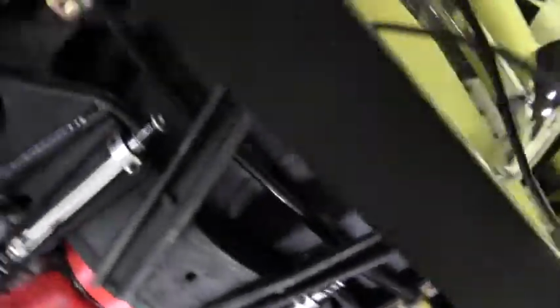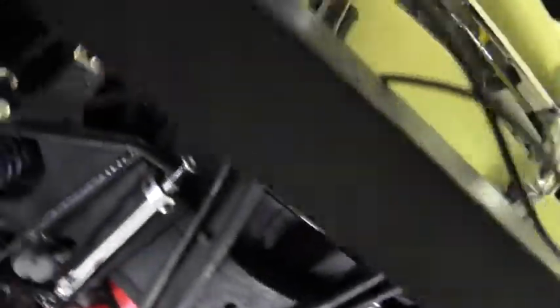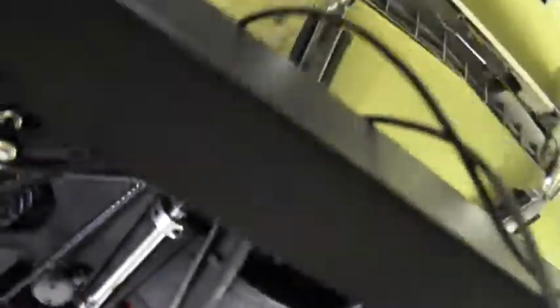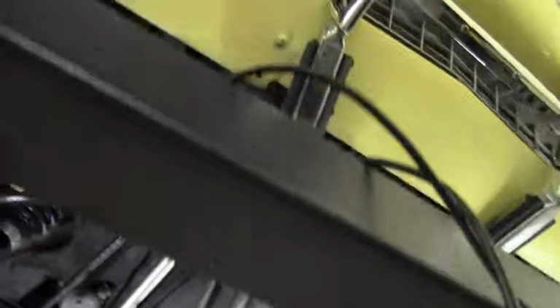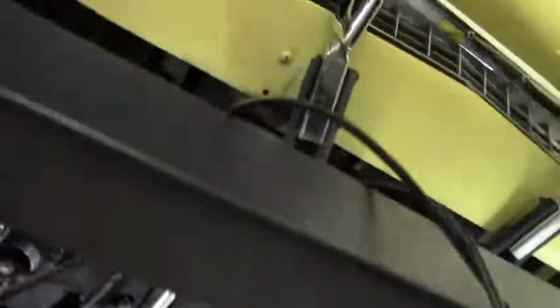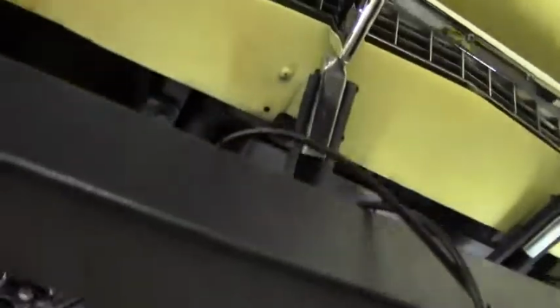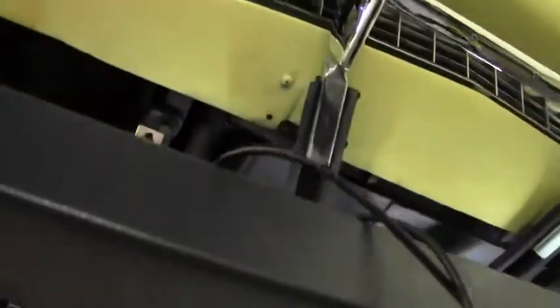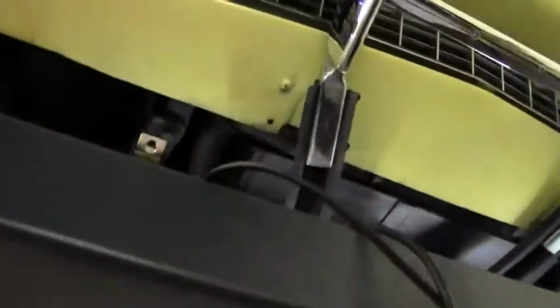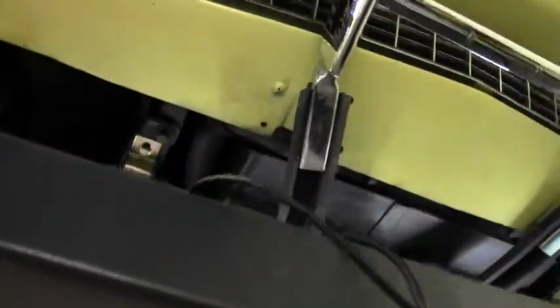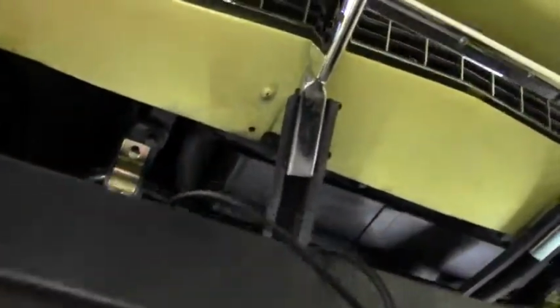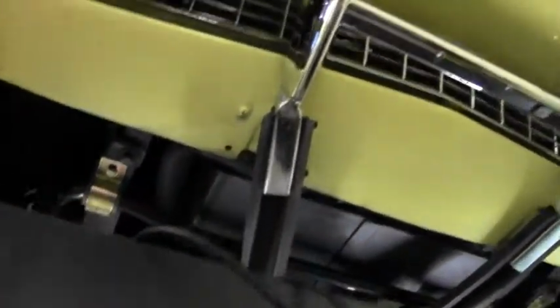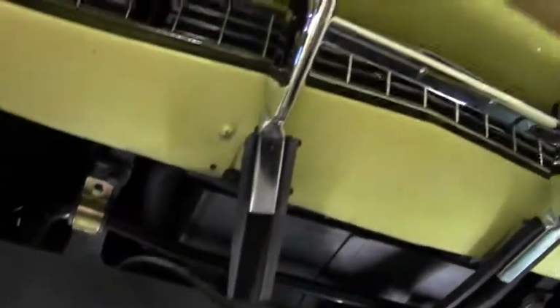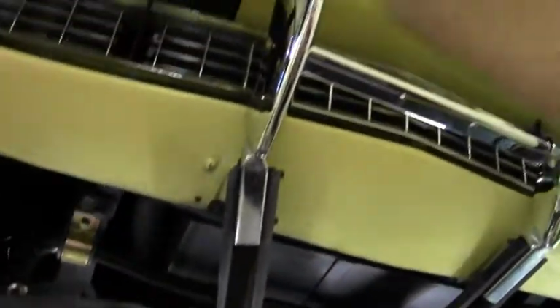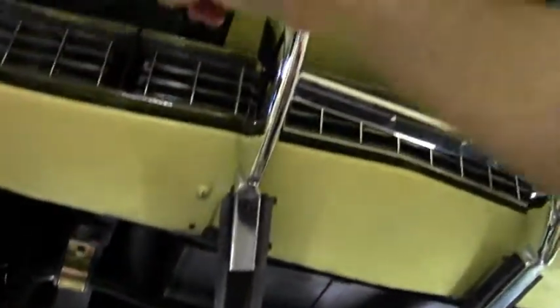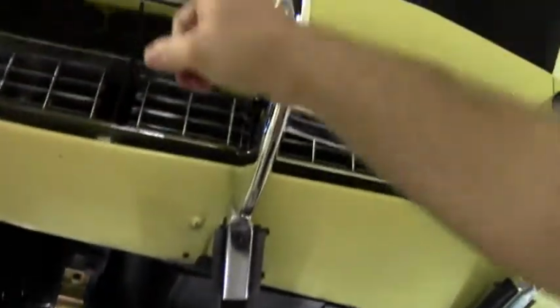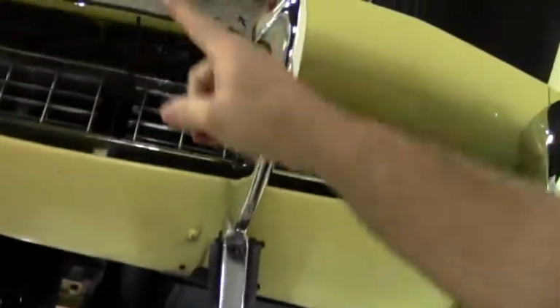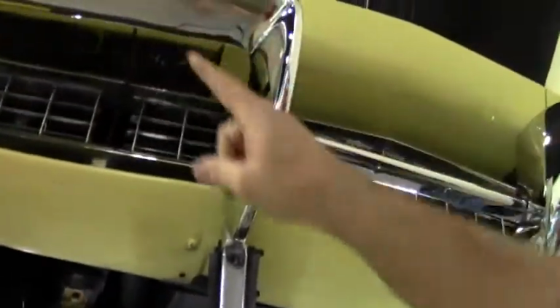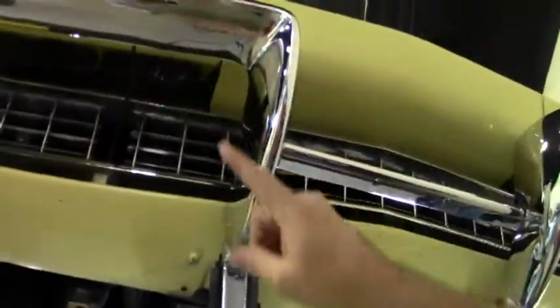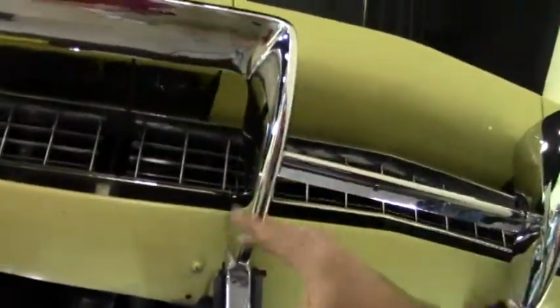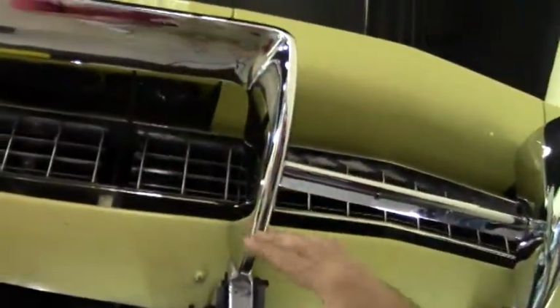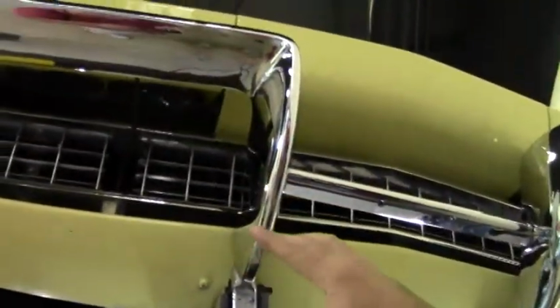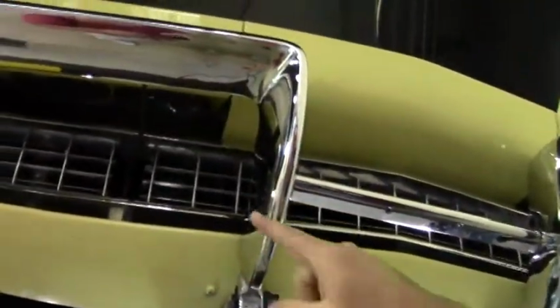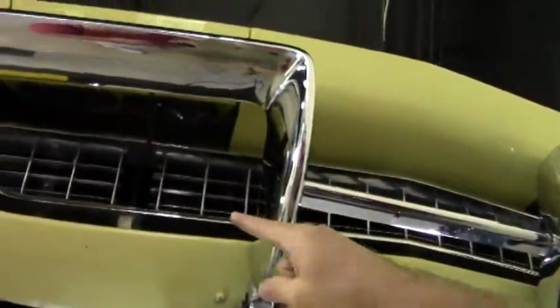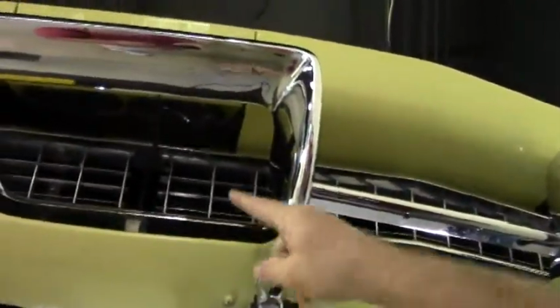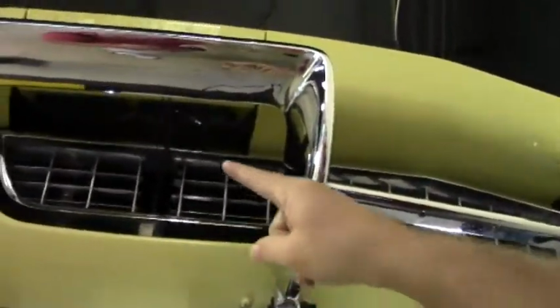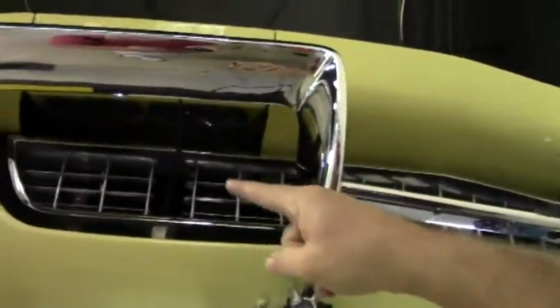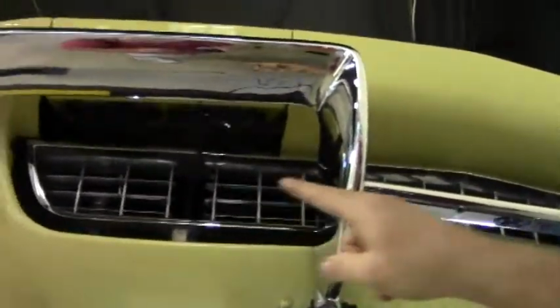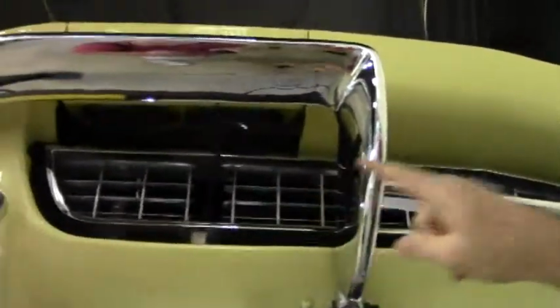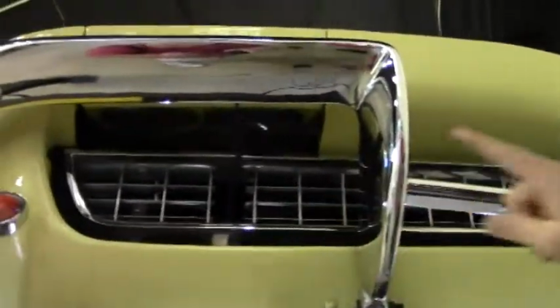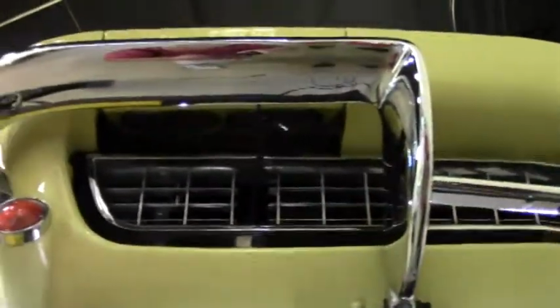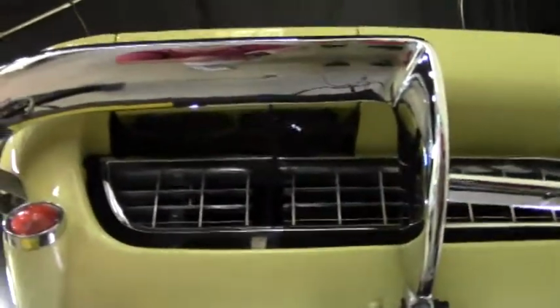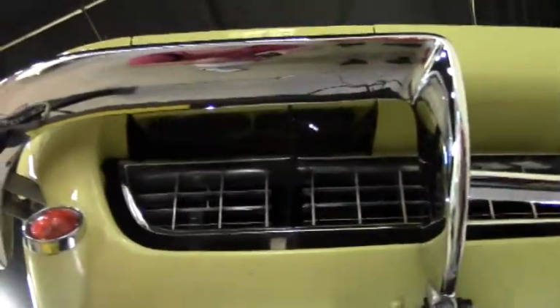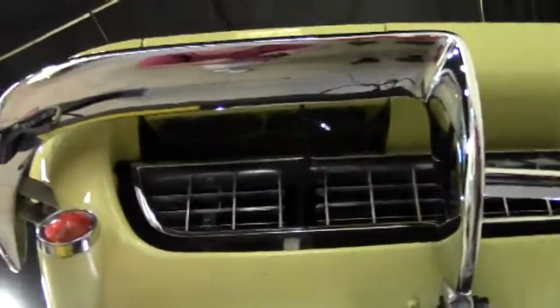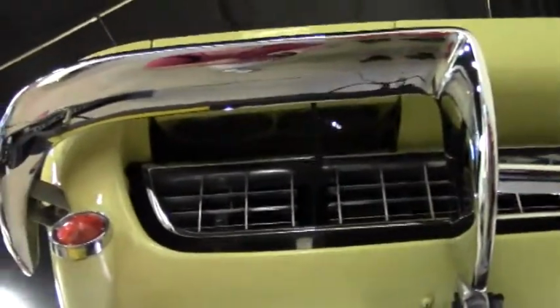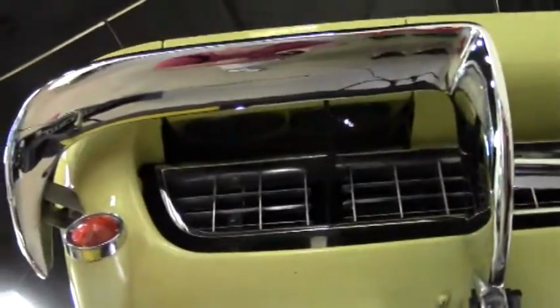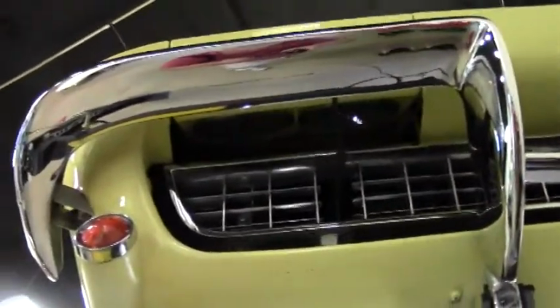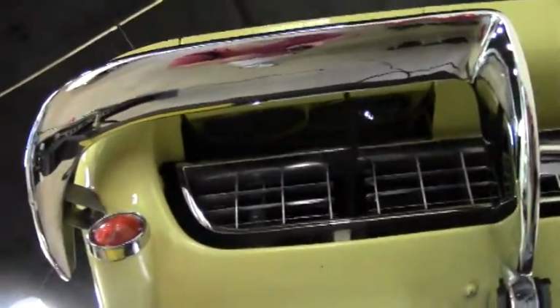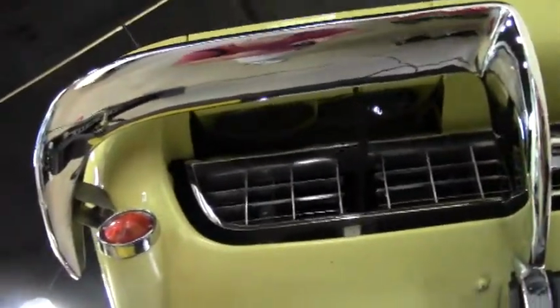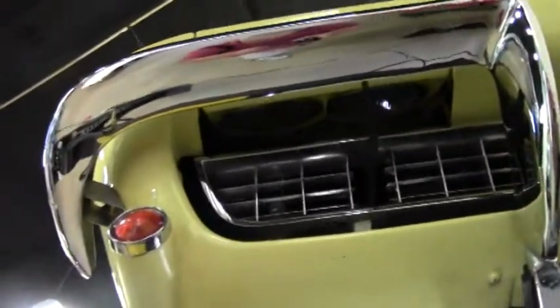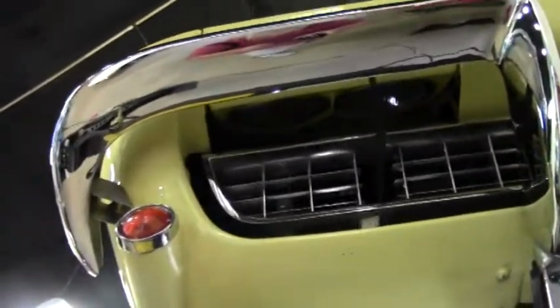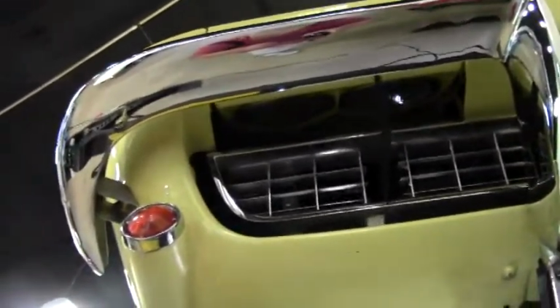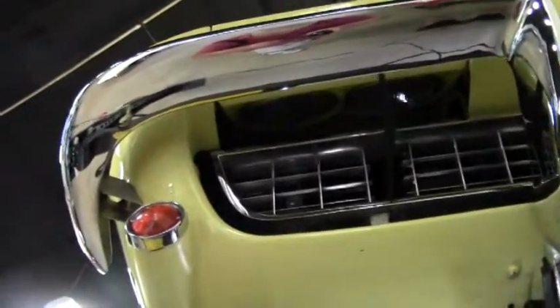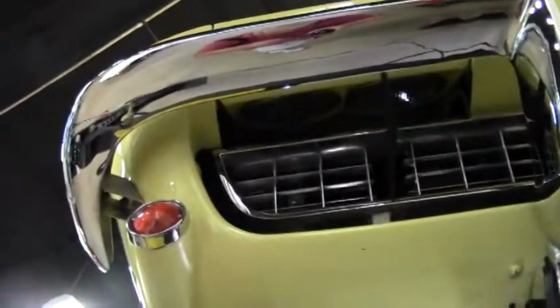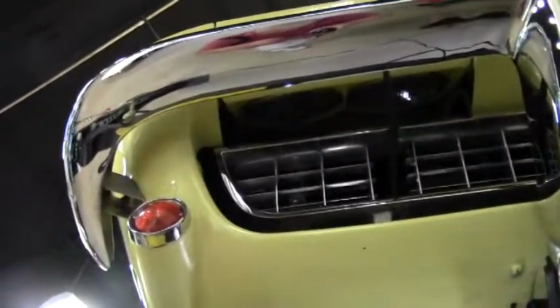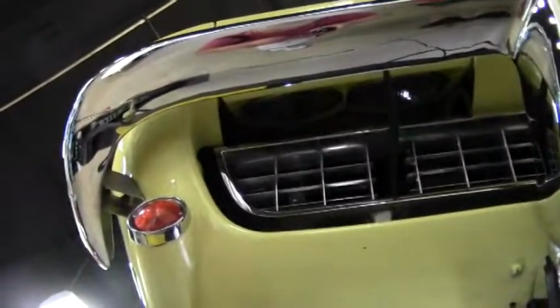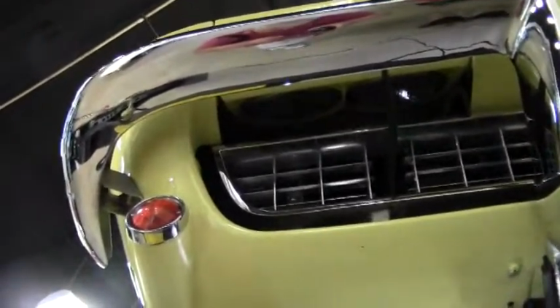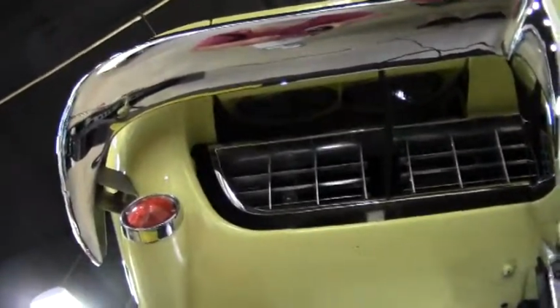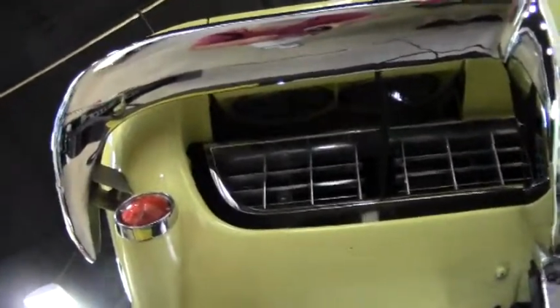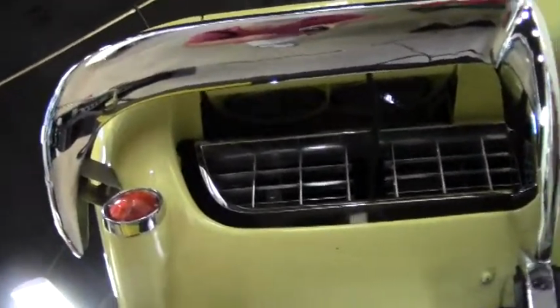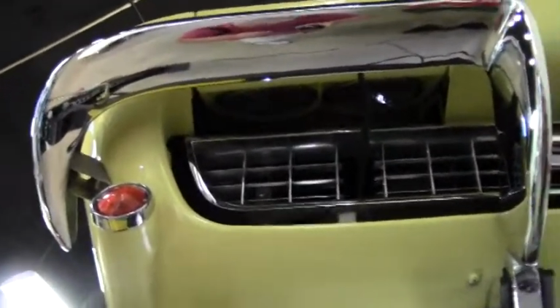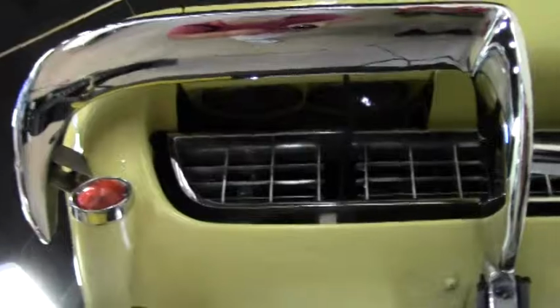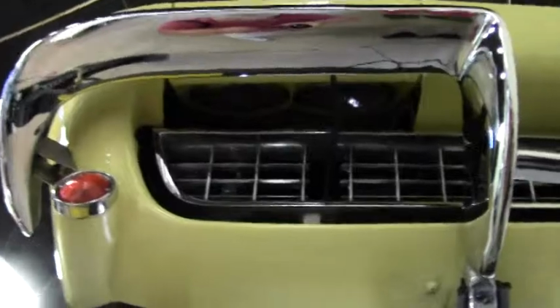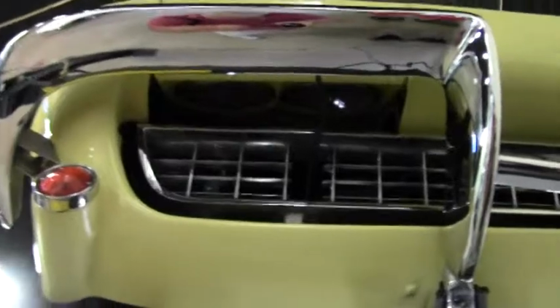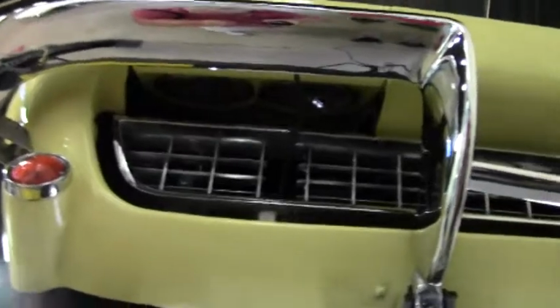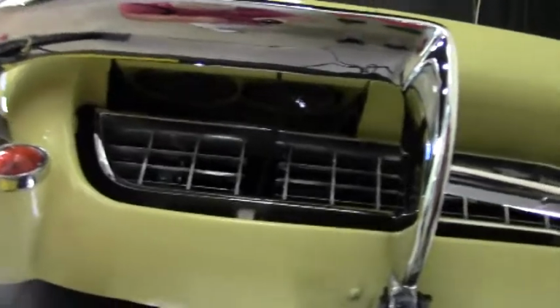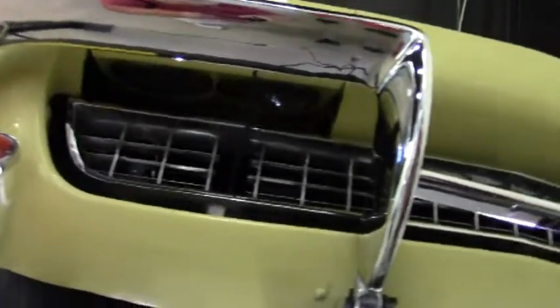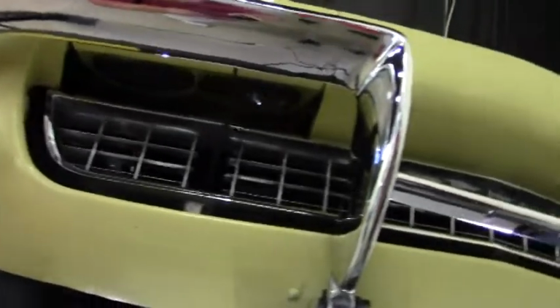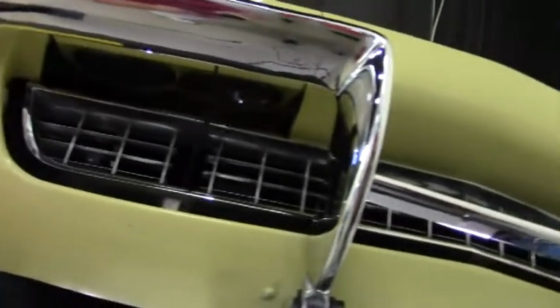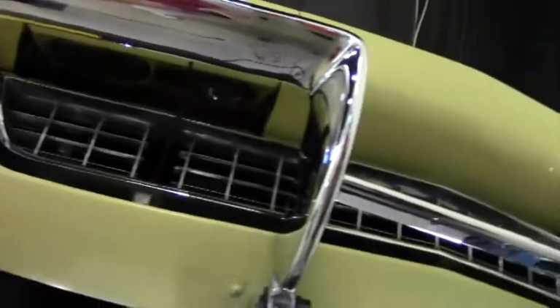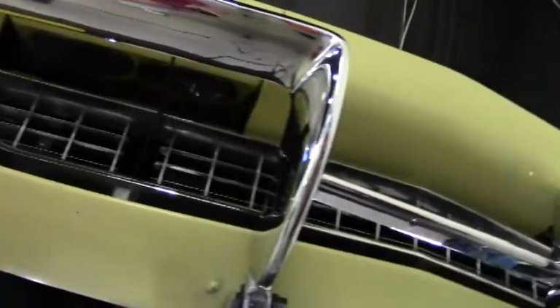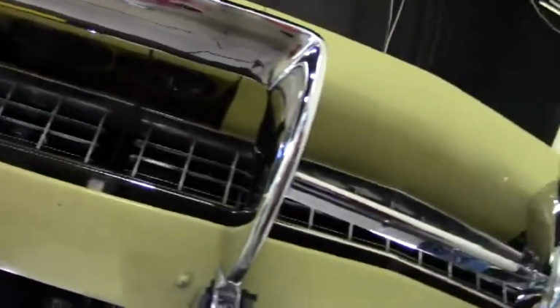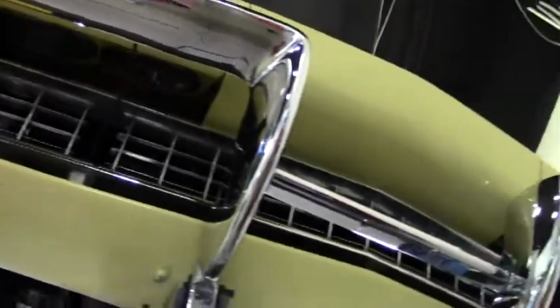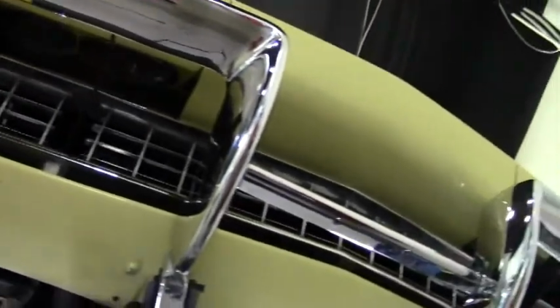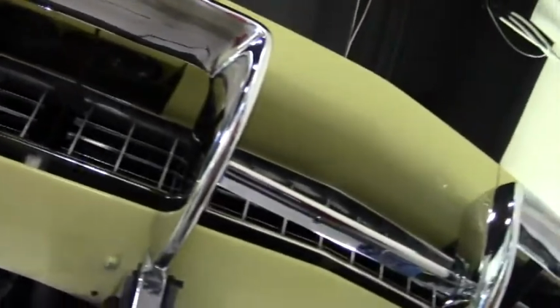Our front bumper is in excellent shape, all of the stuff positioned correctly, and our chrome in excellent shape as well.